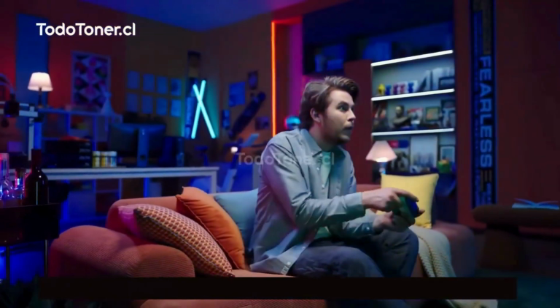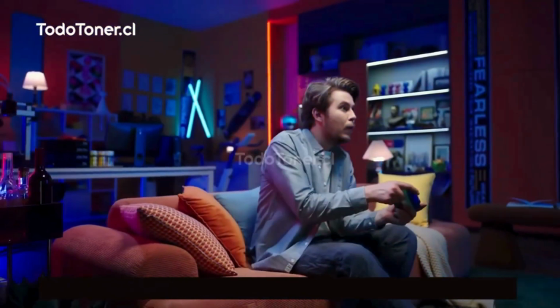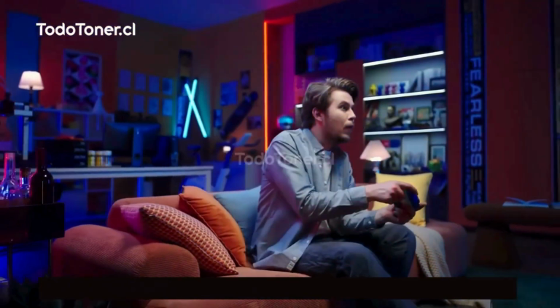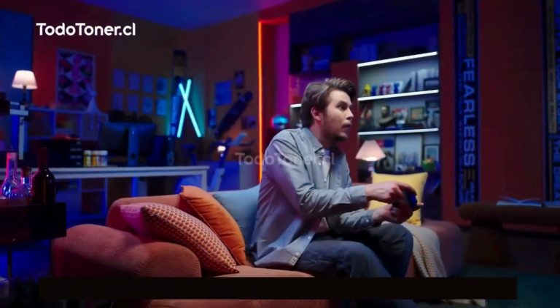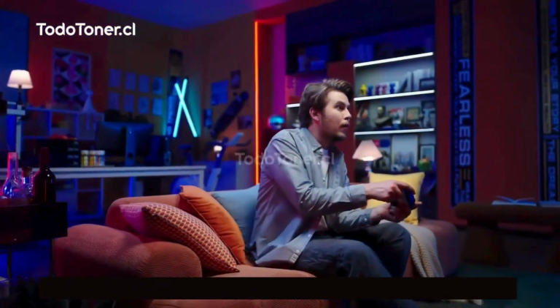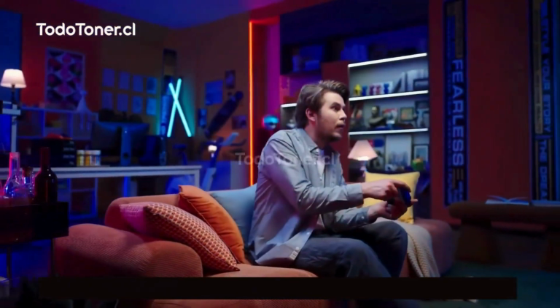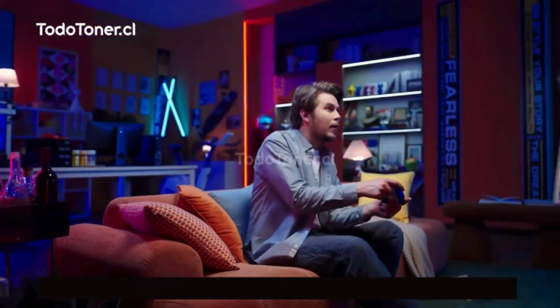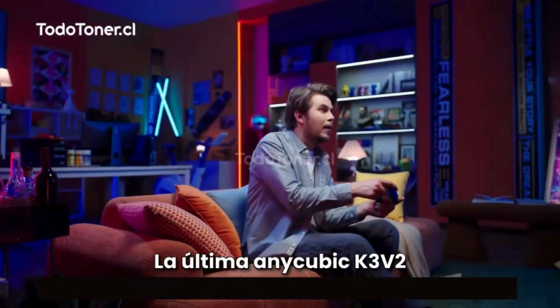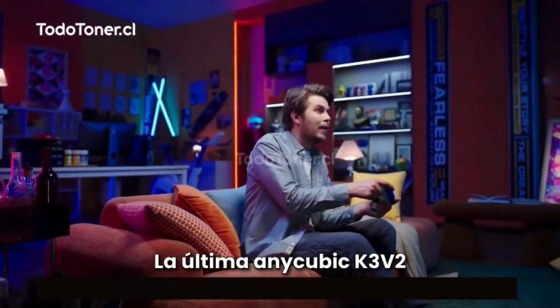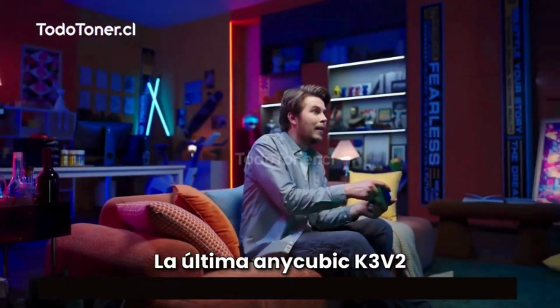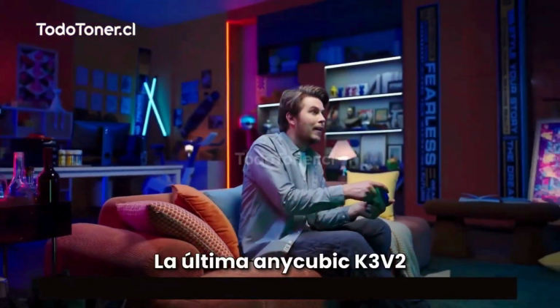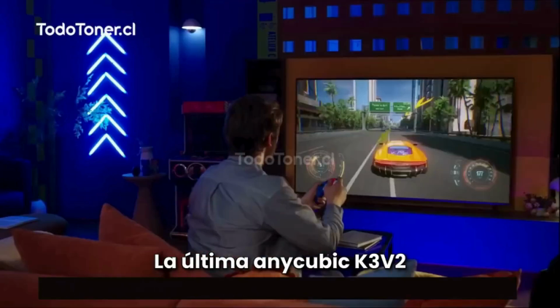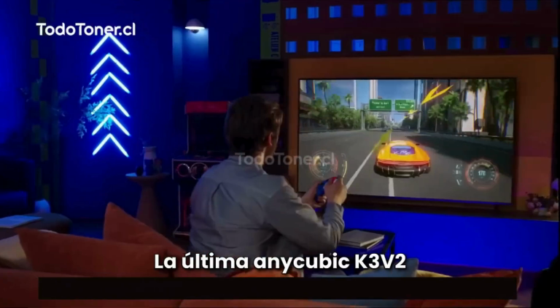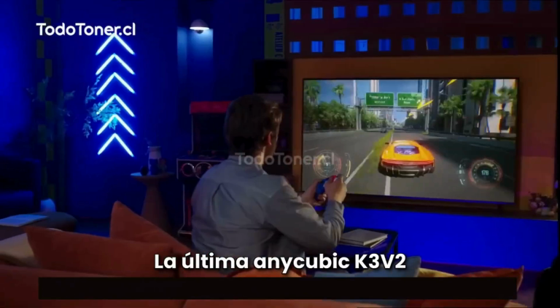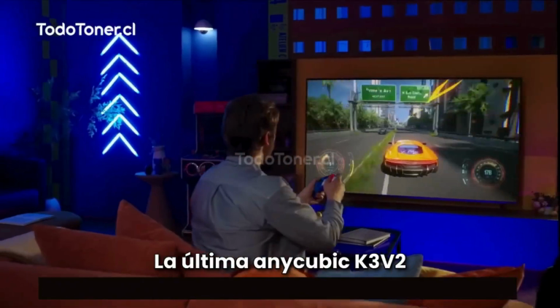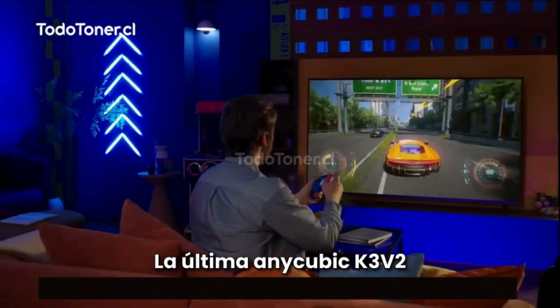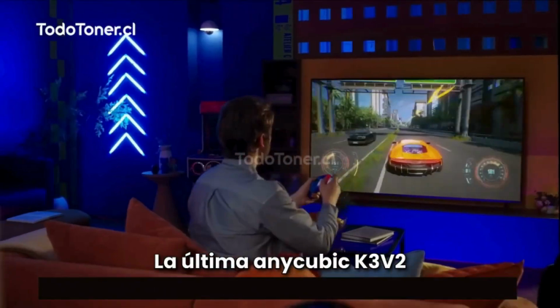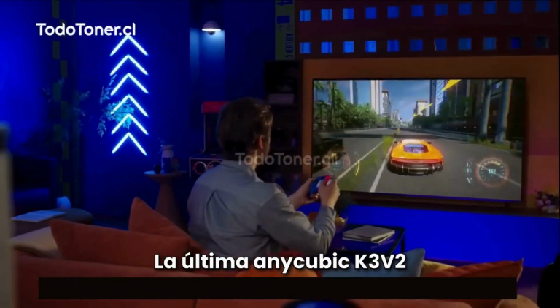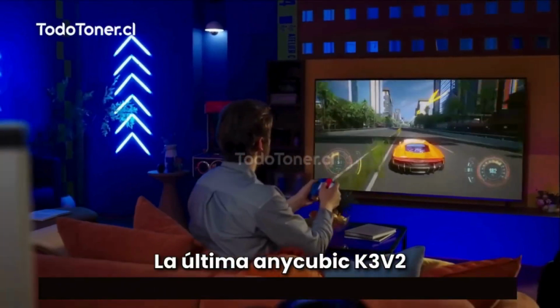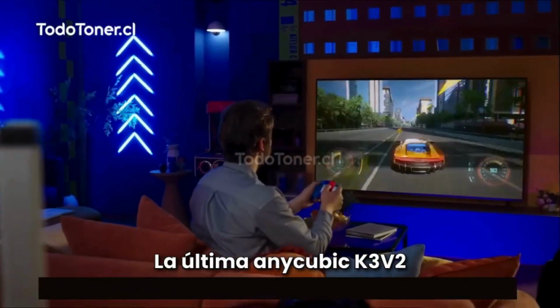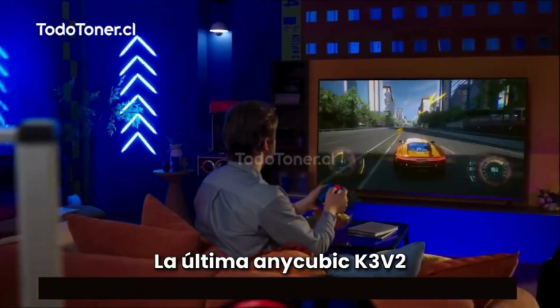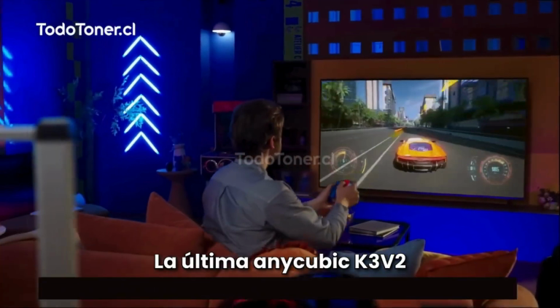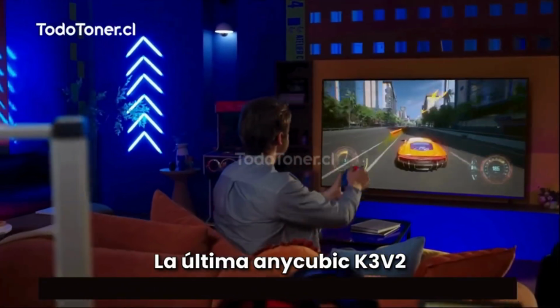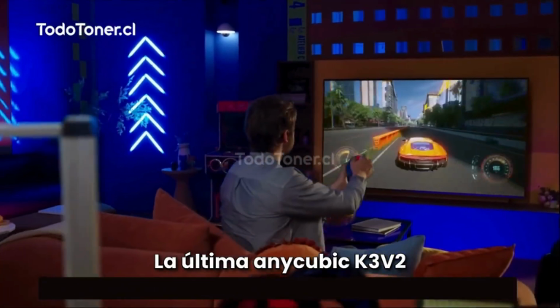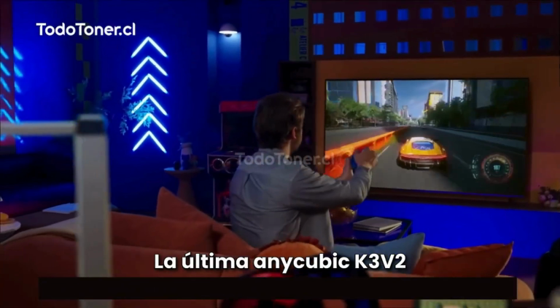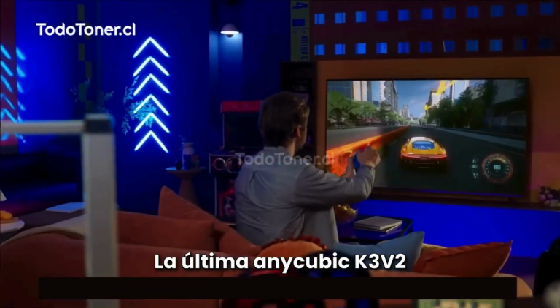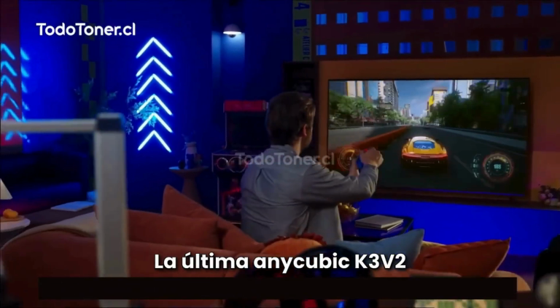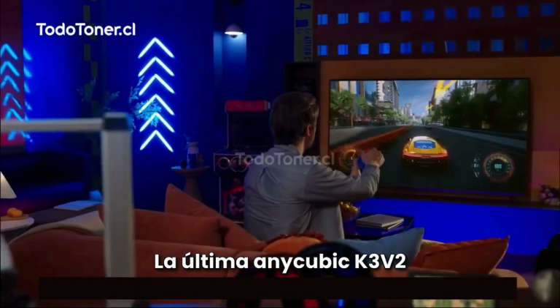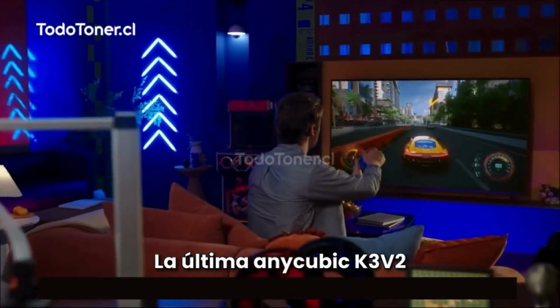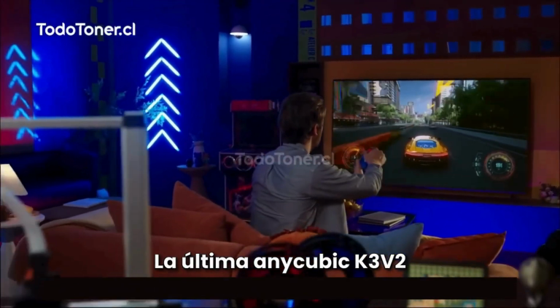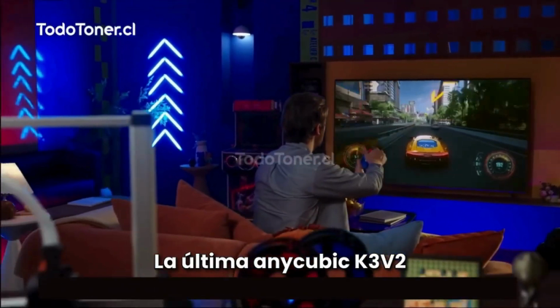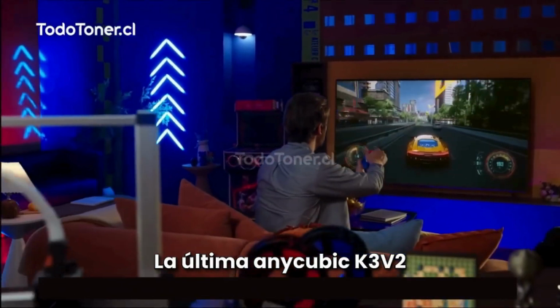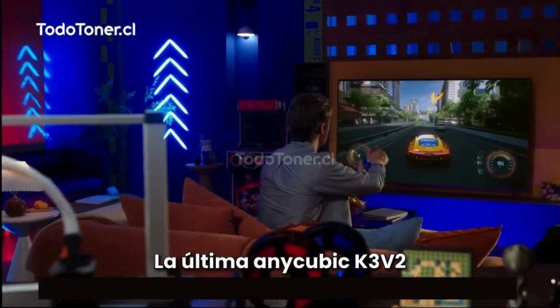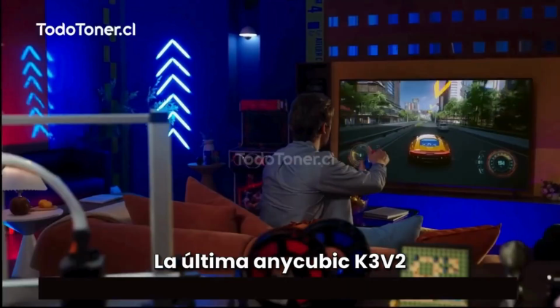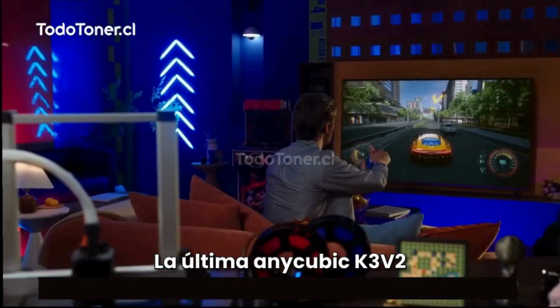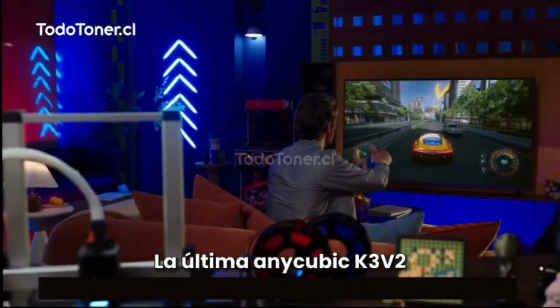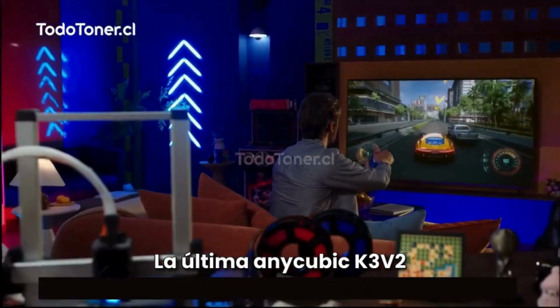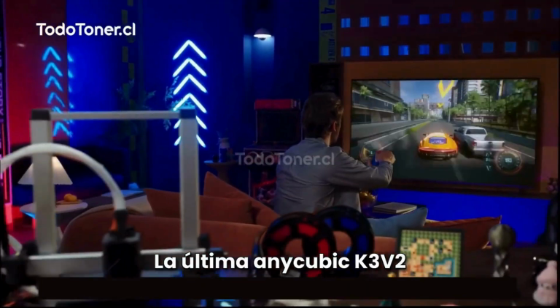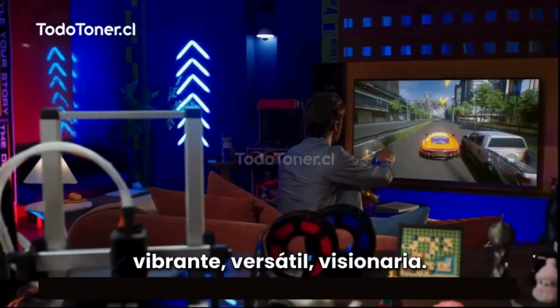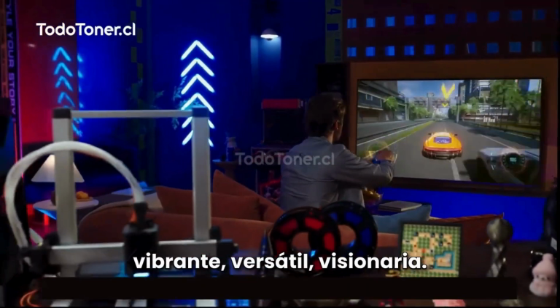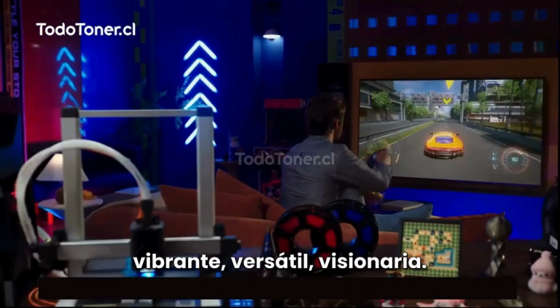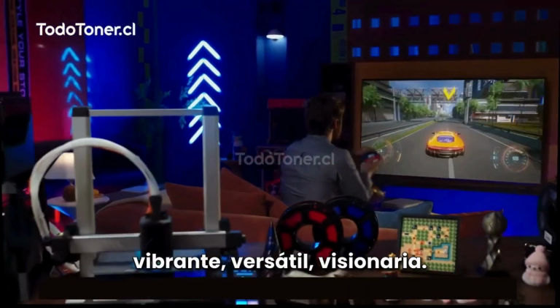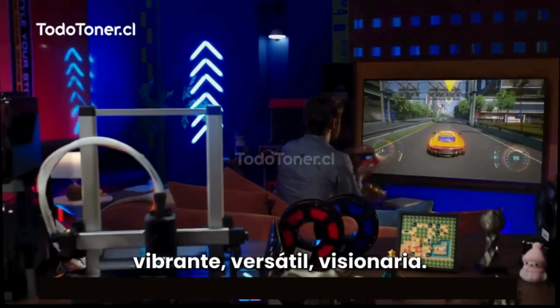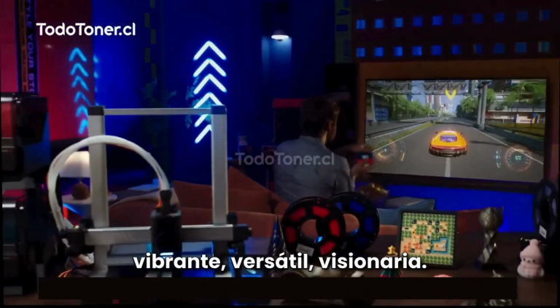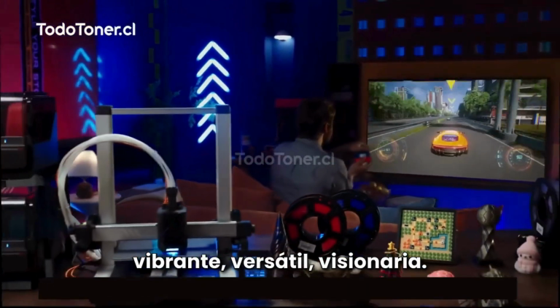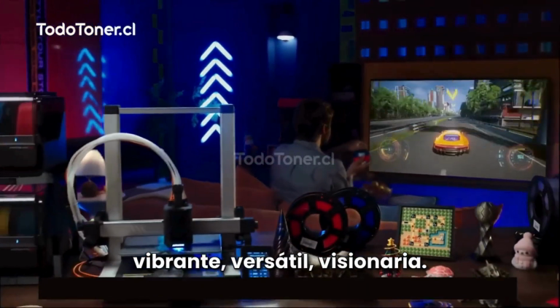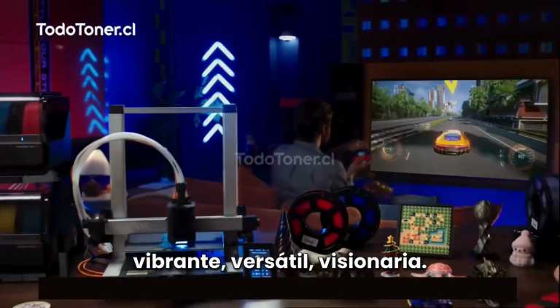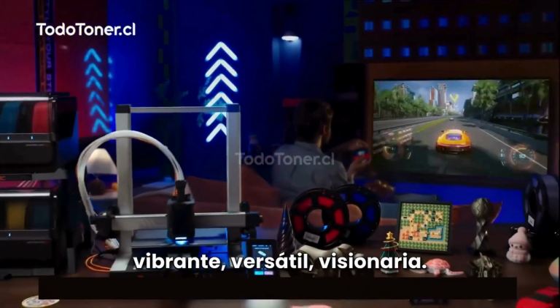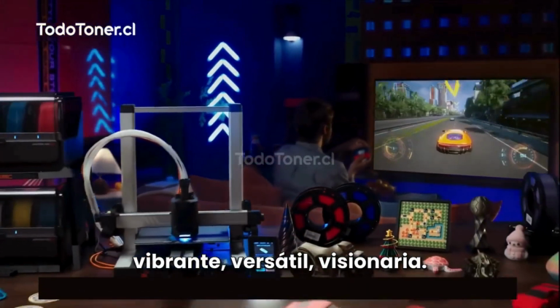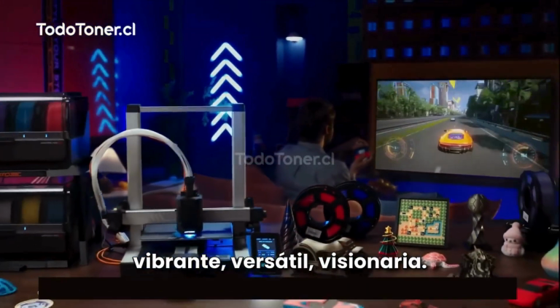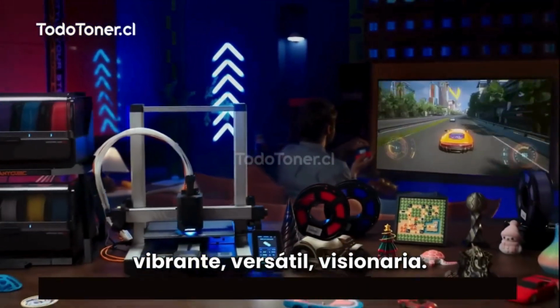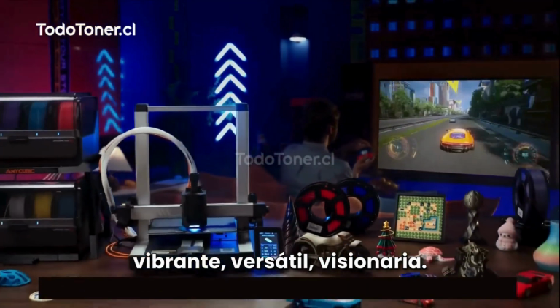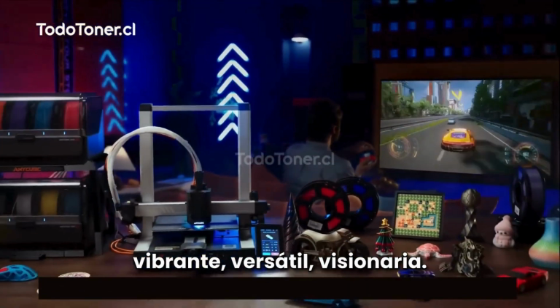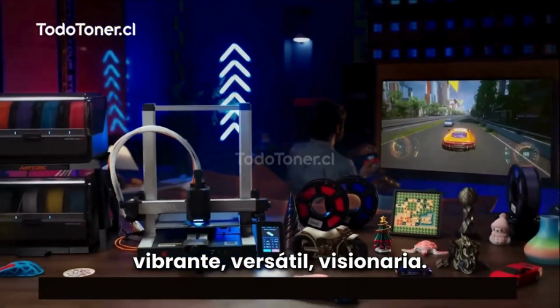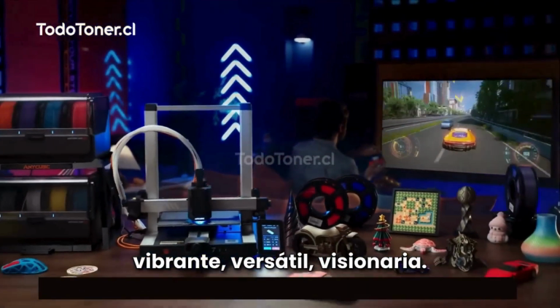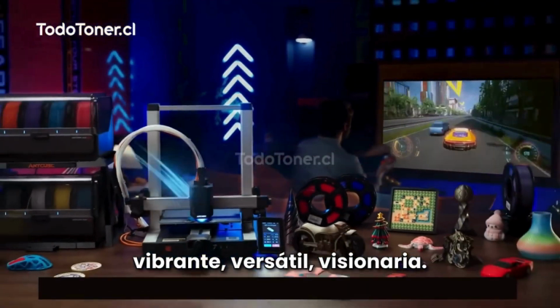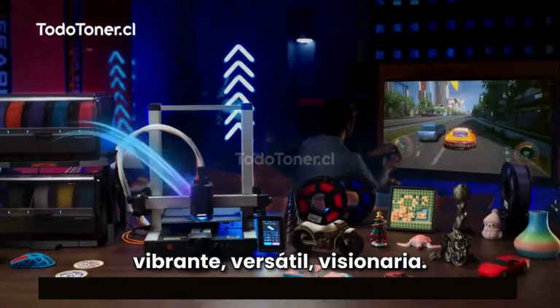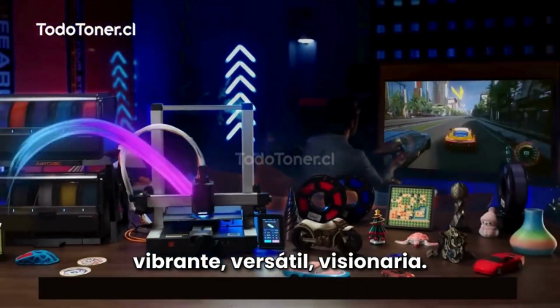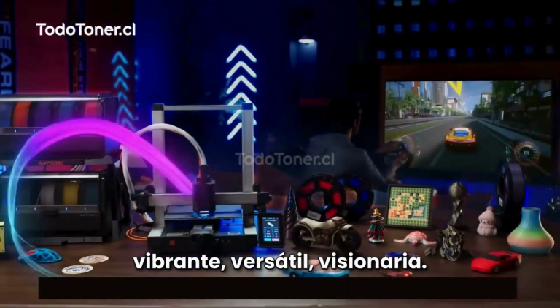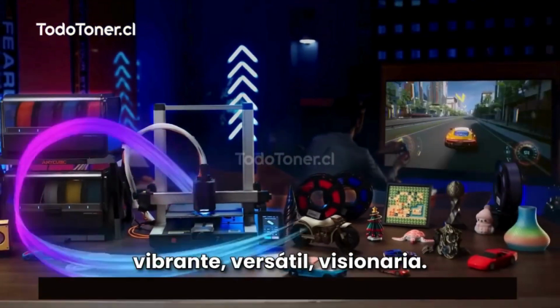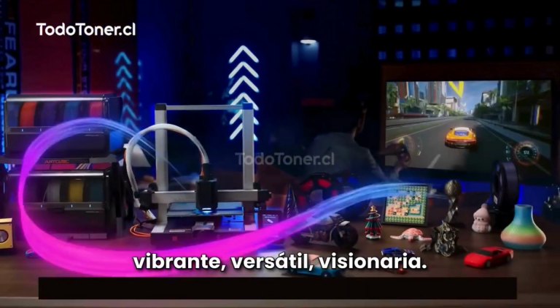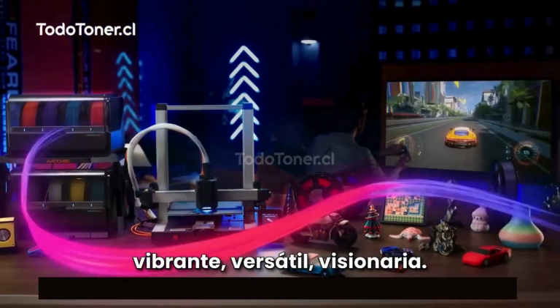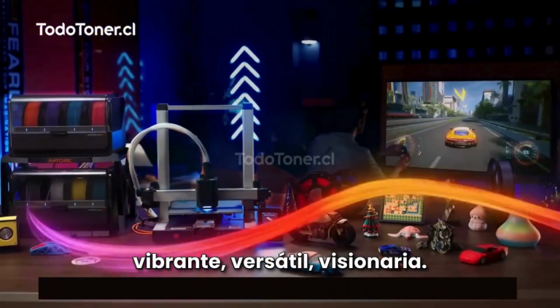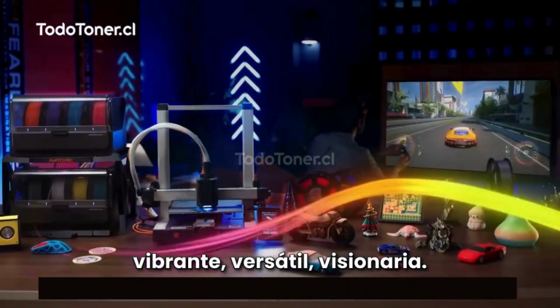The latest Anycubic Cobra 3 V2. Vibrant. Versatile. Visionary.